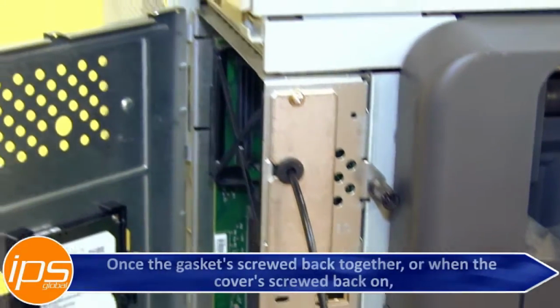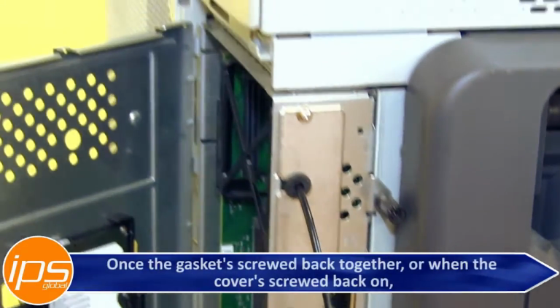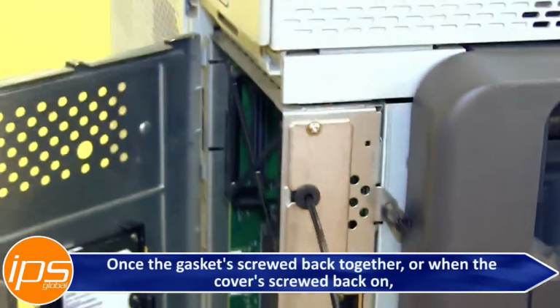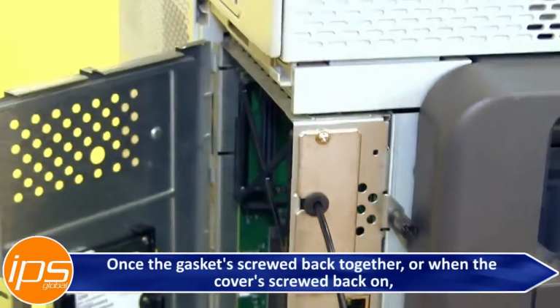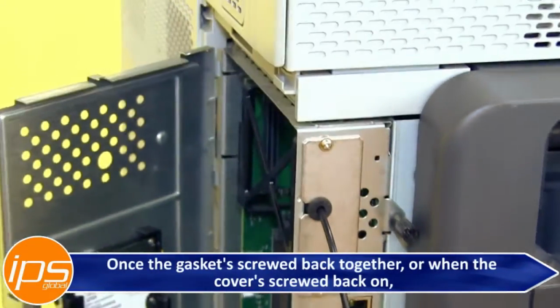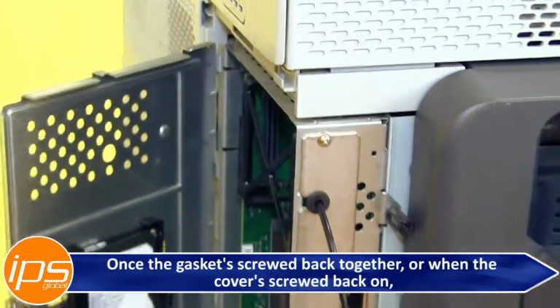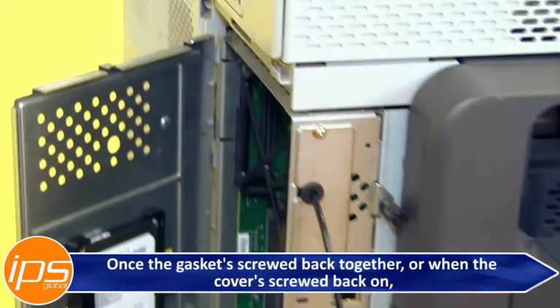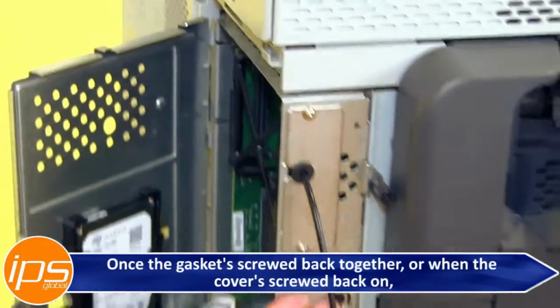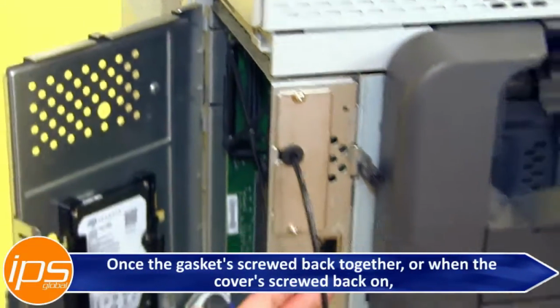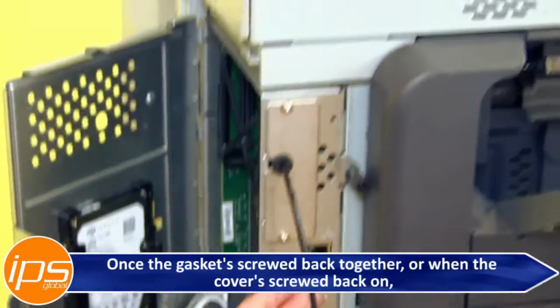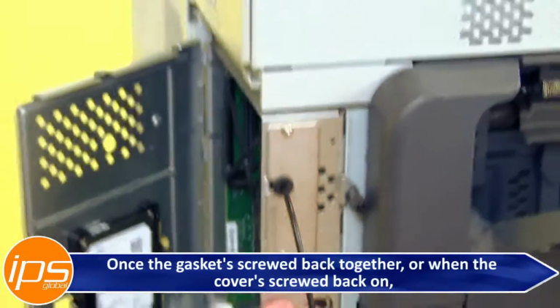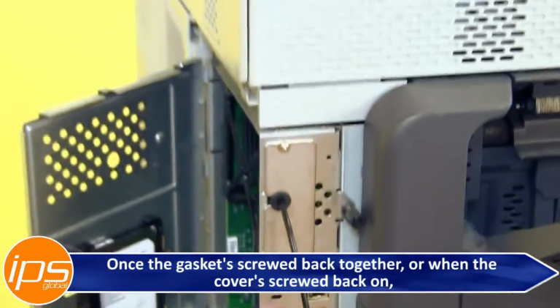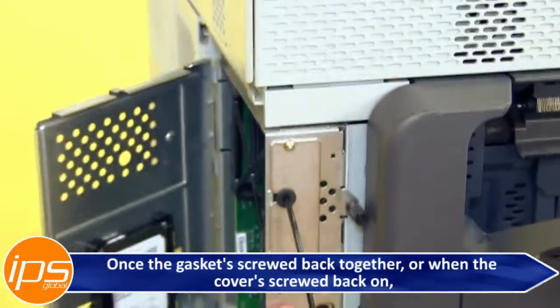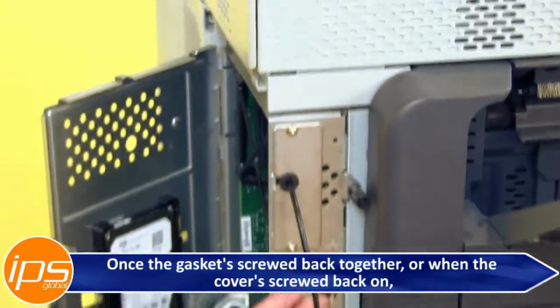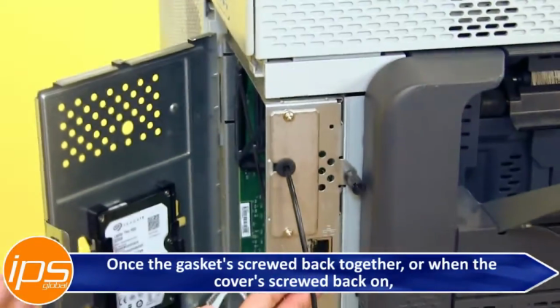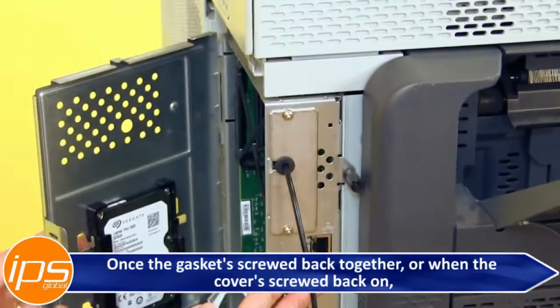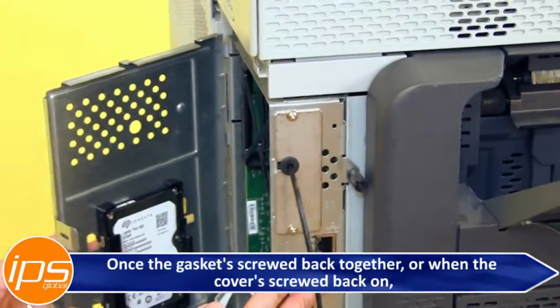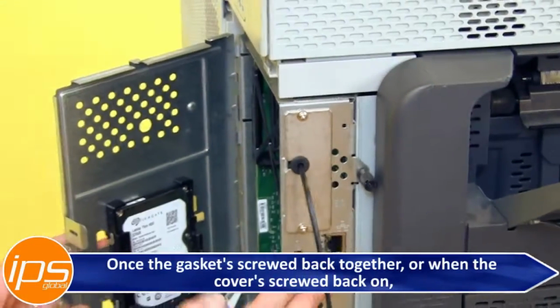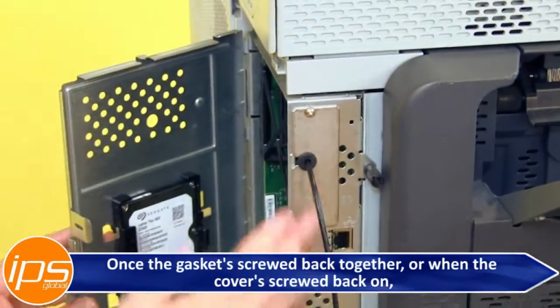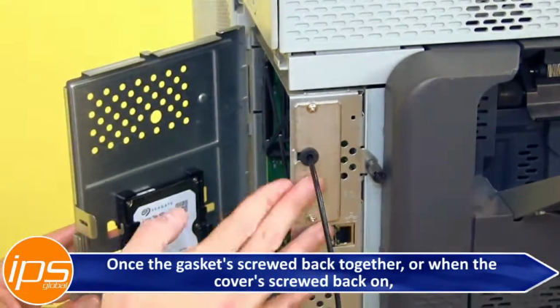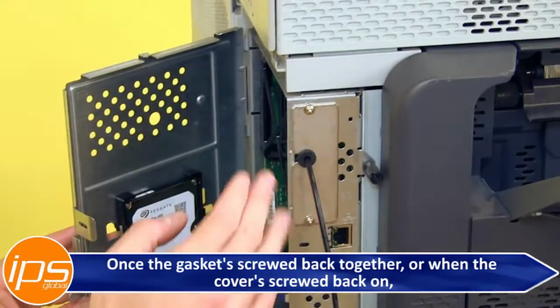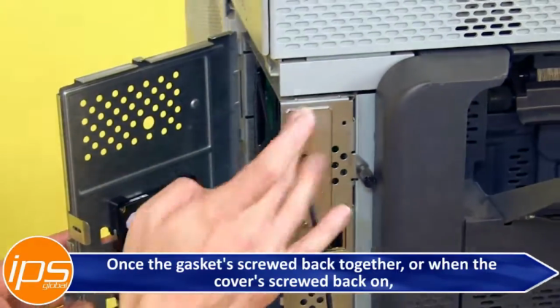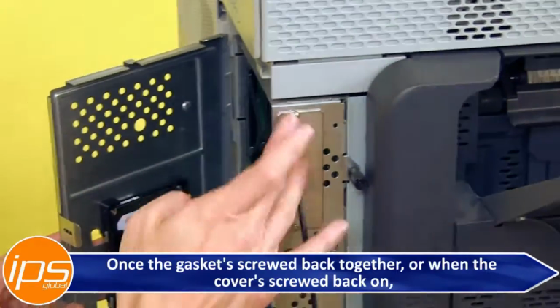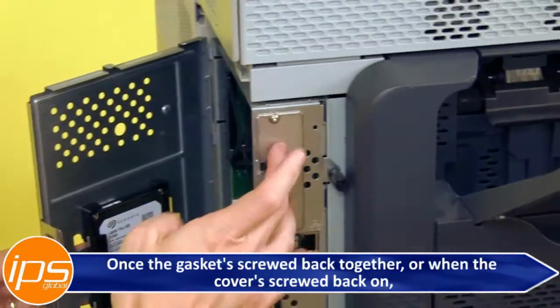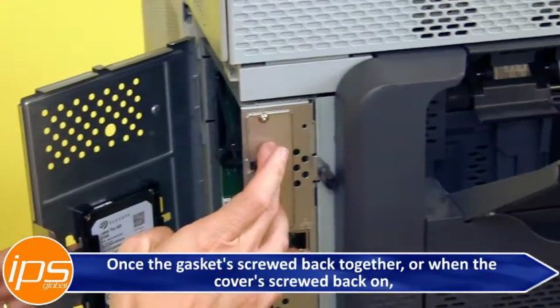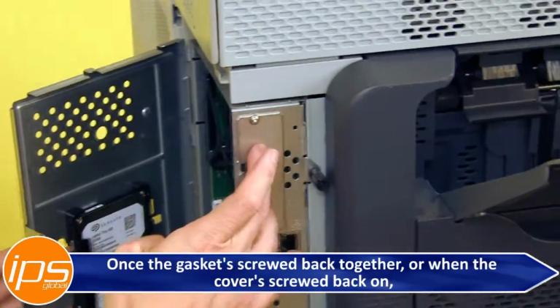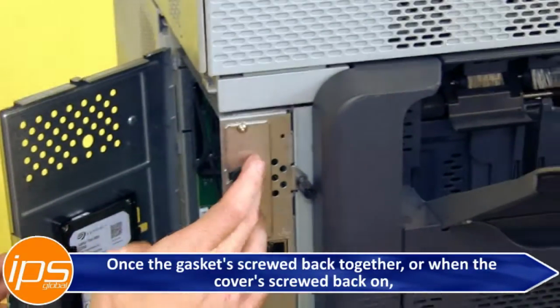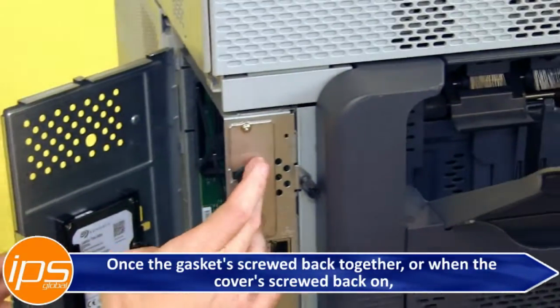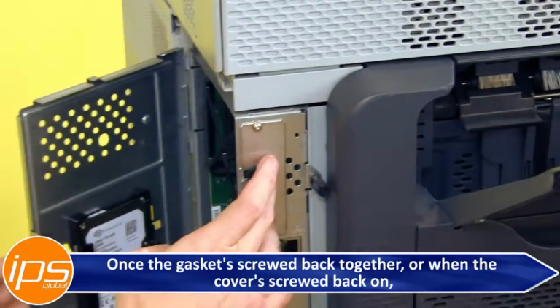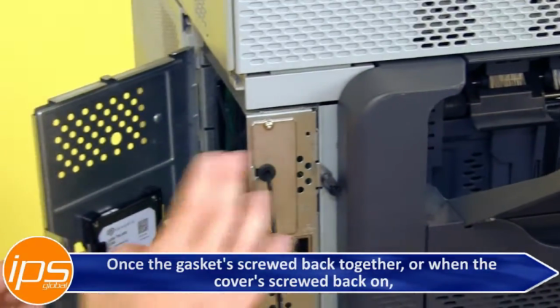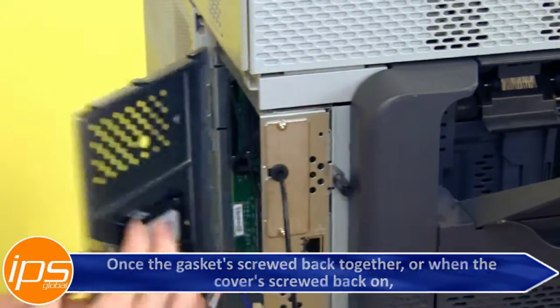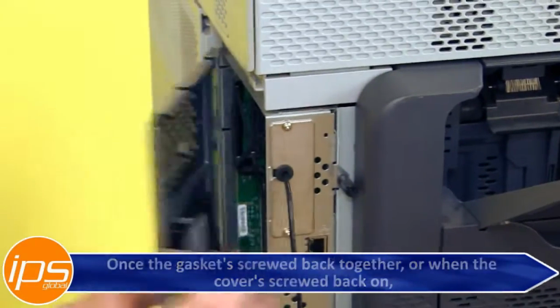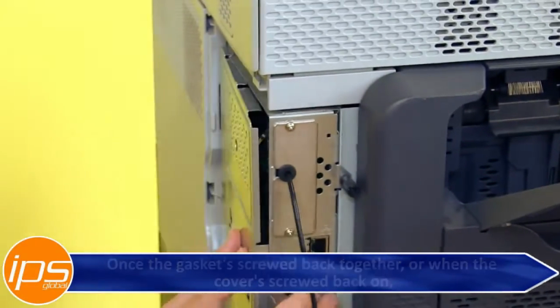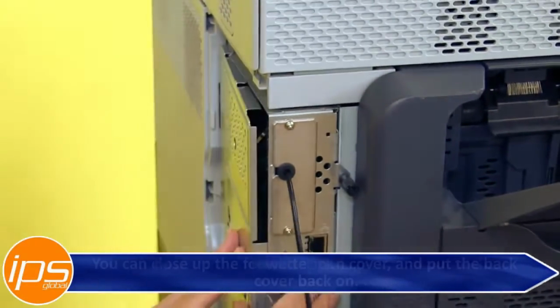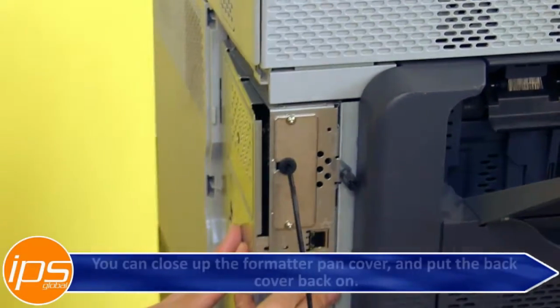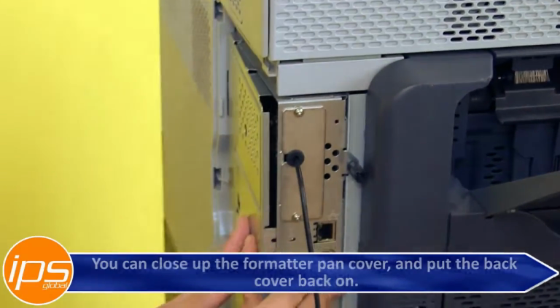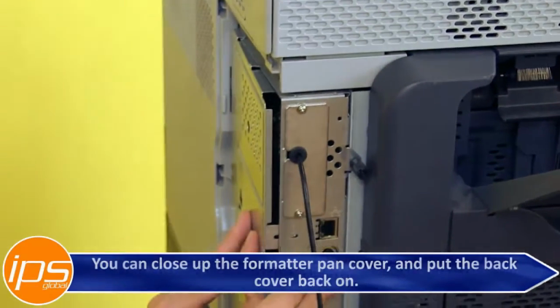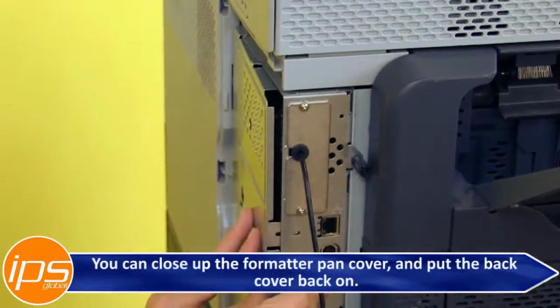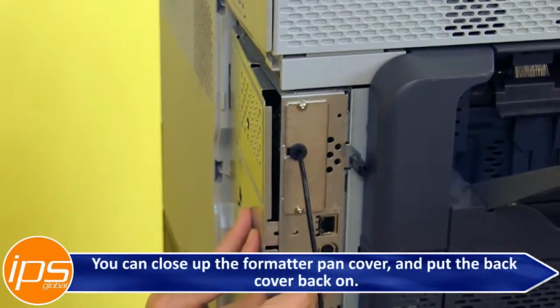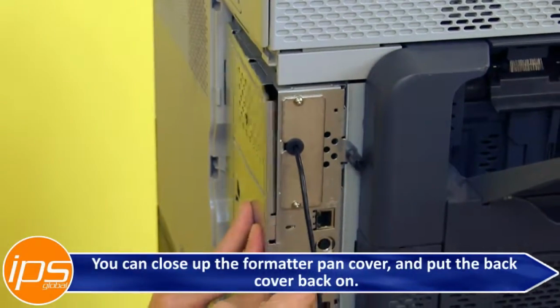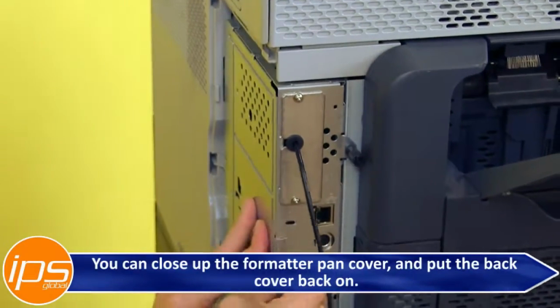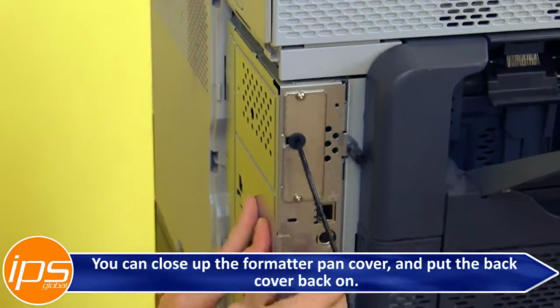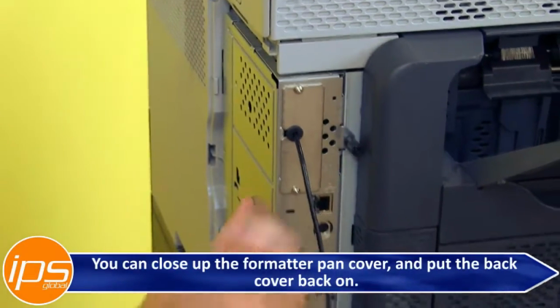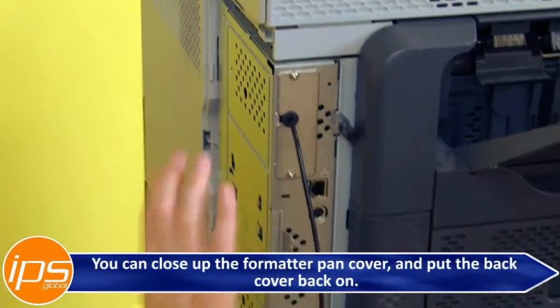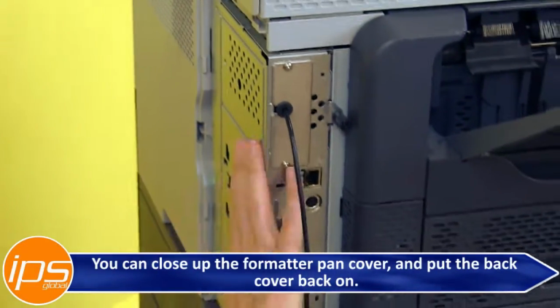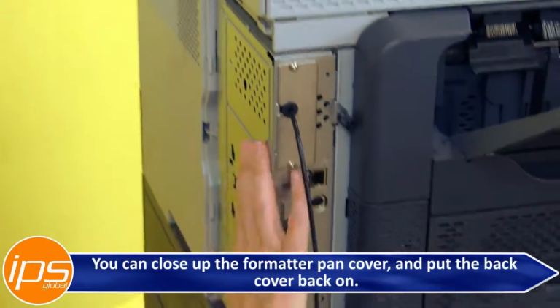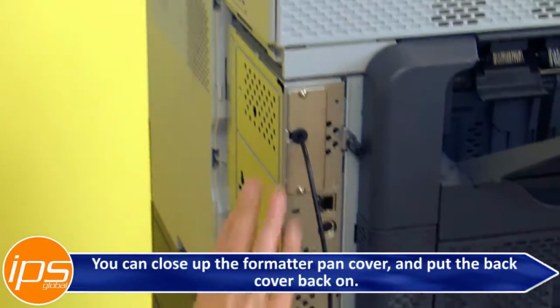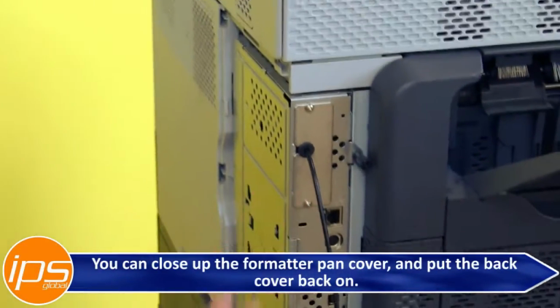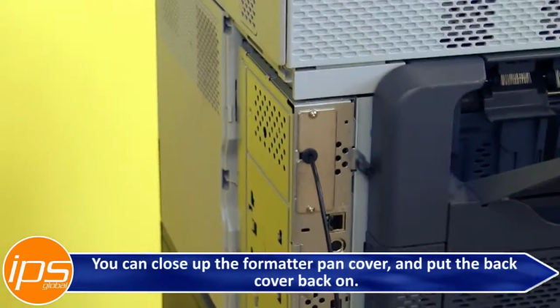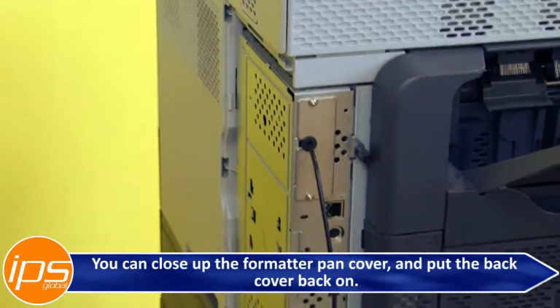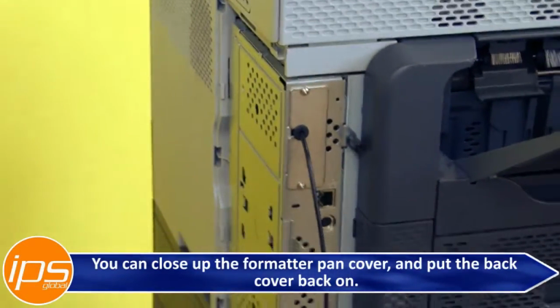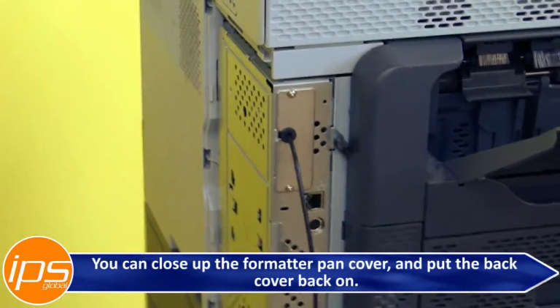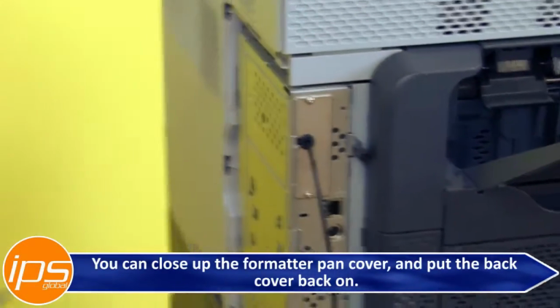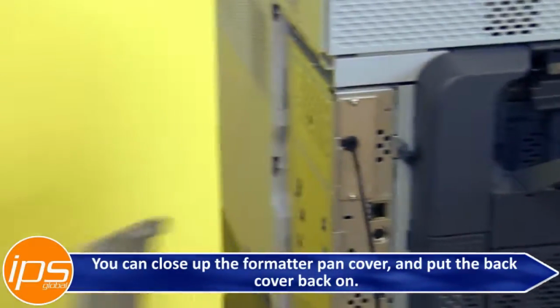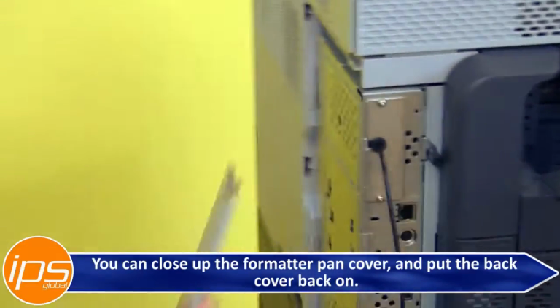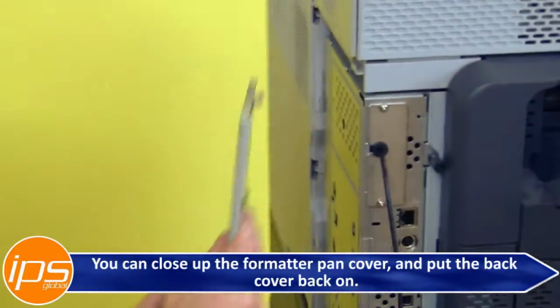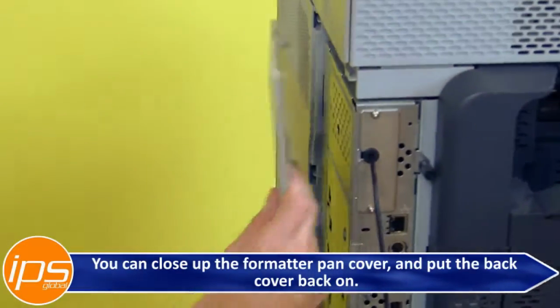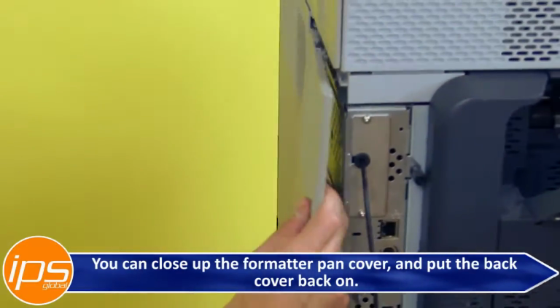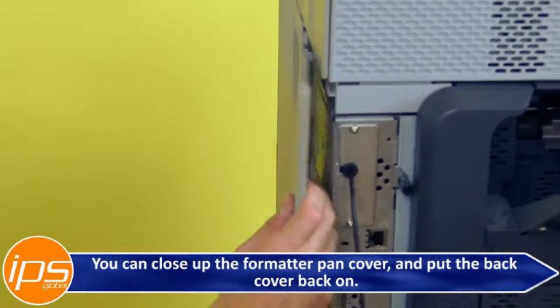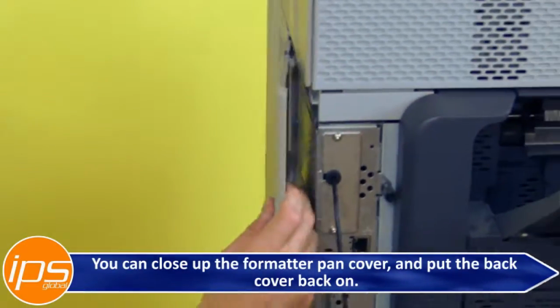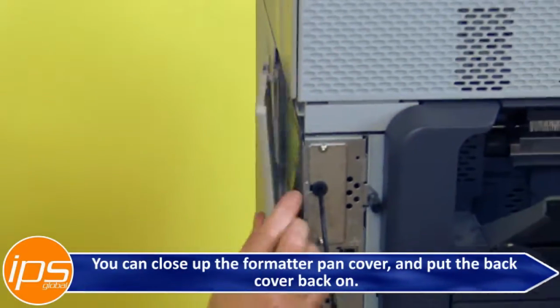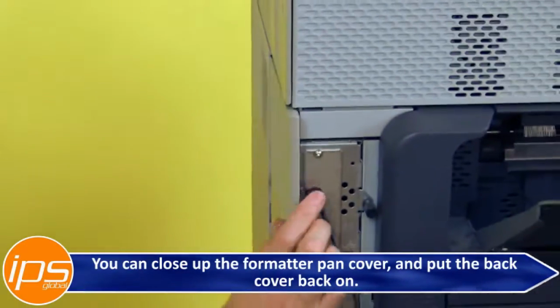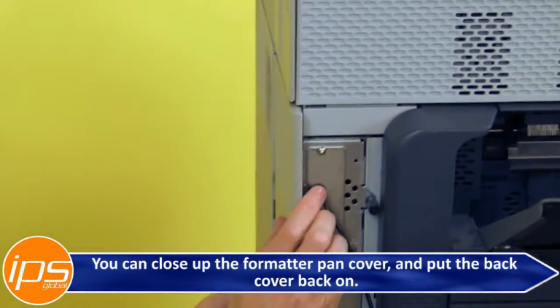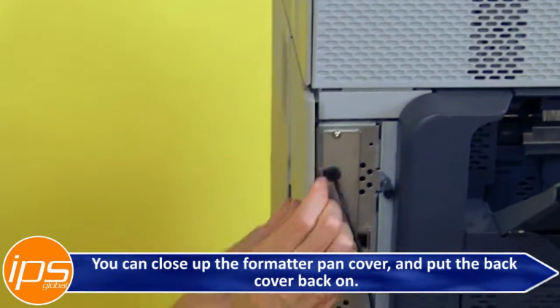Once the cover is screwed back on, you can close up the formatter pan cover and put the back cover back on.